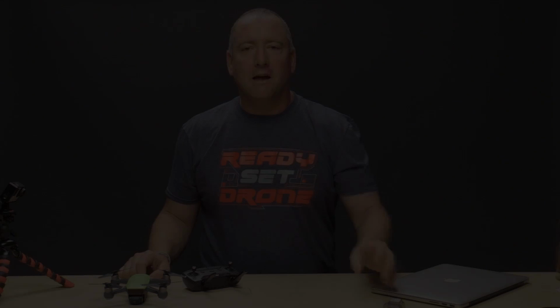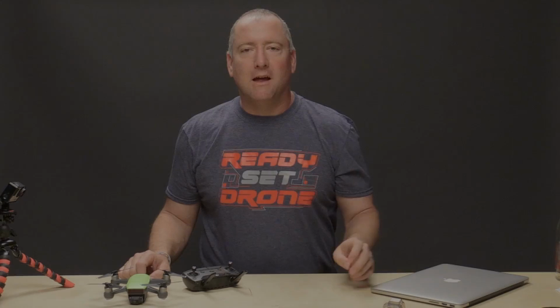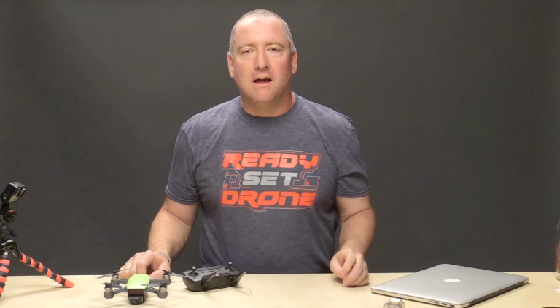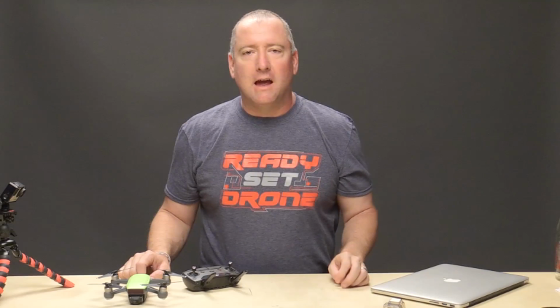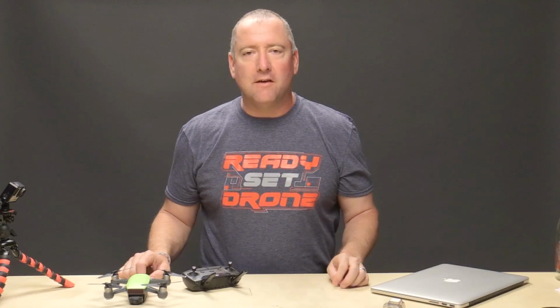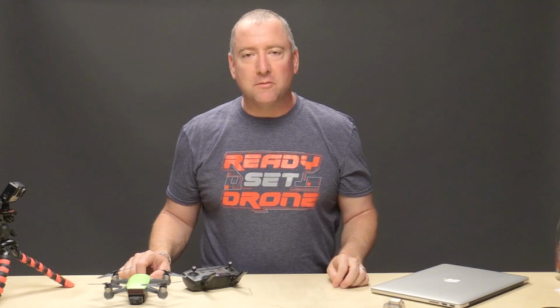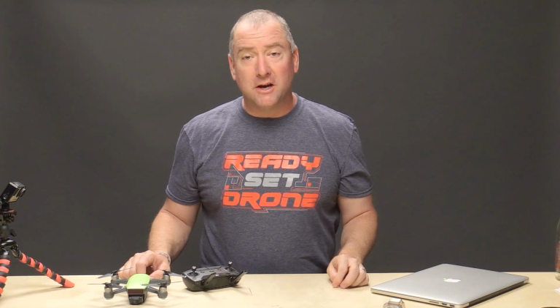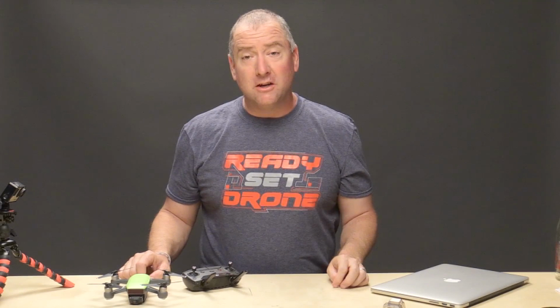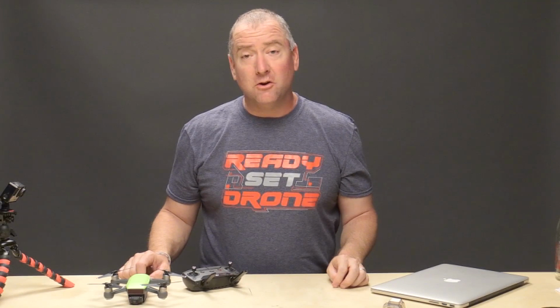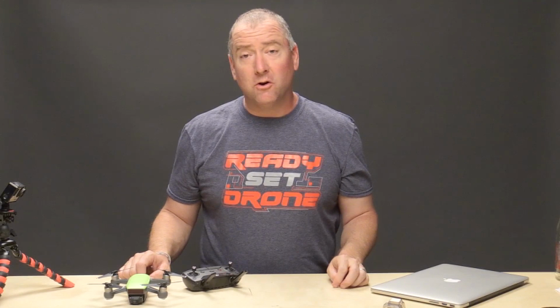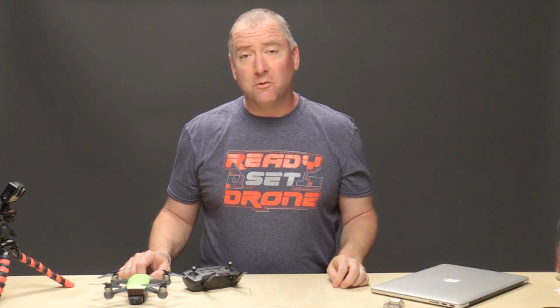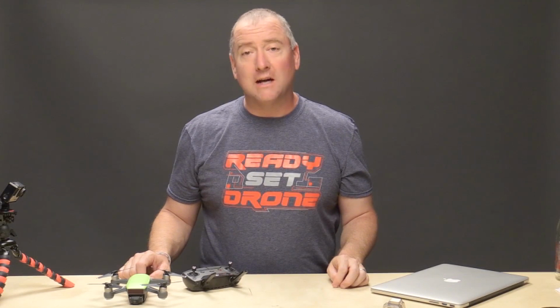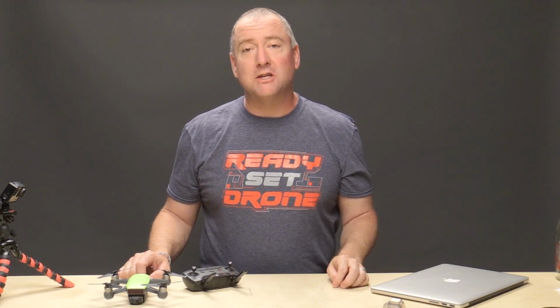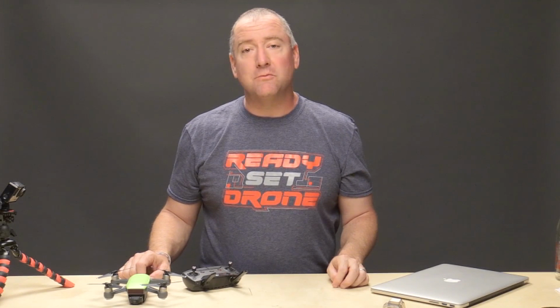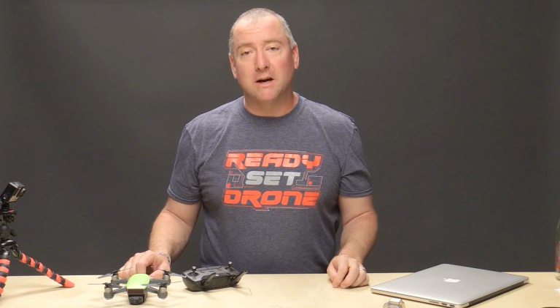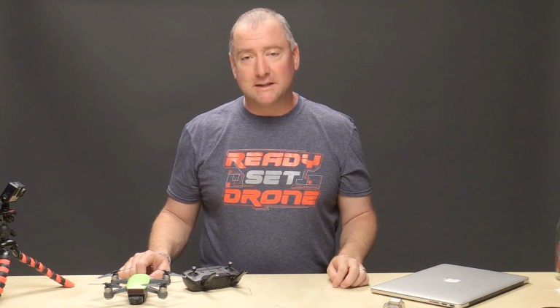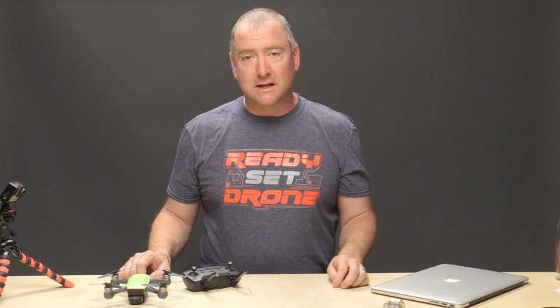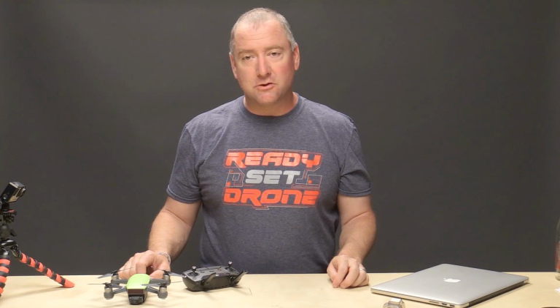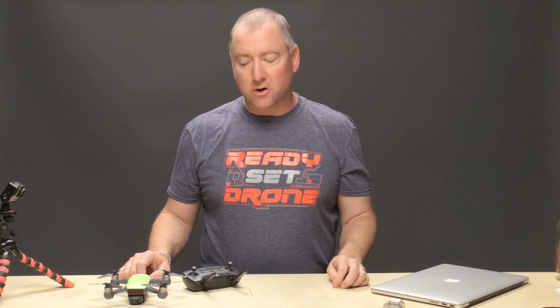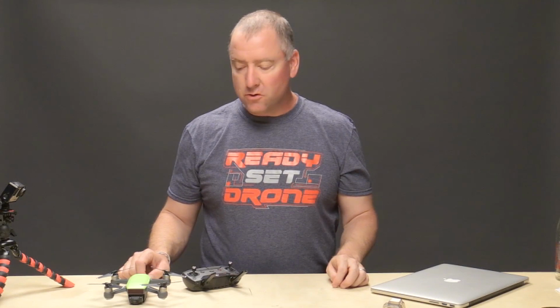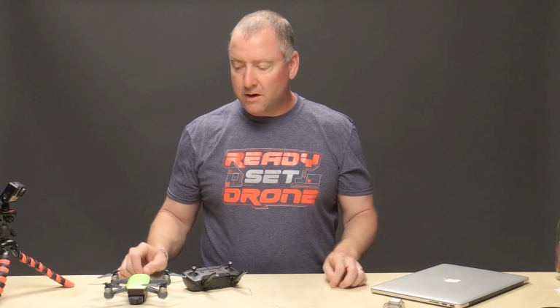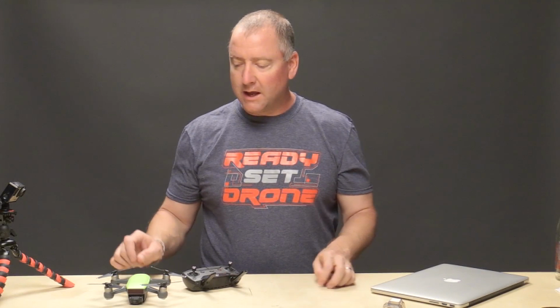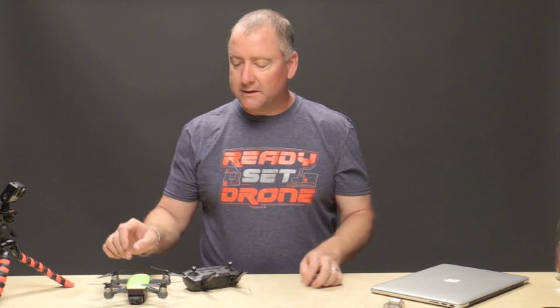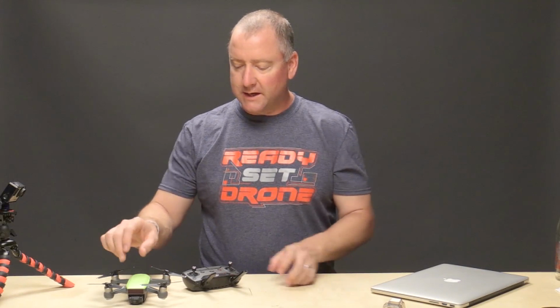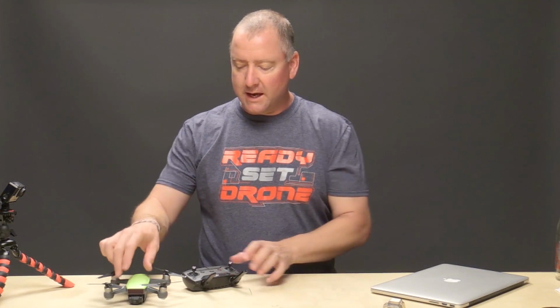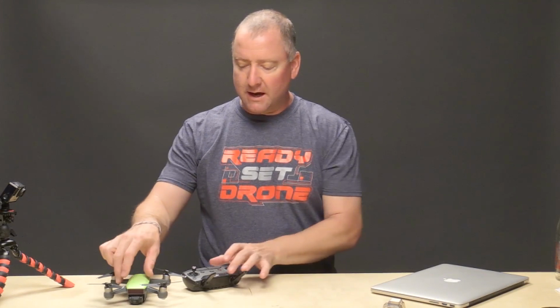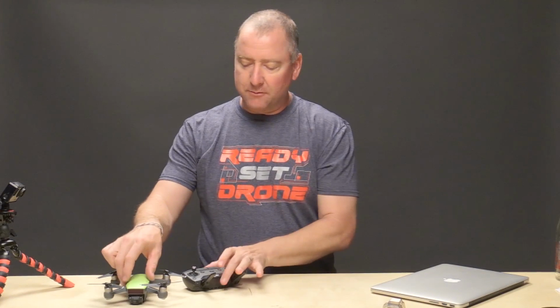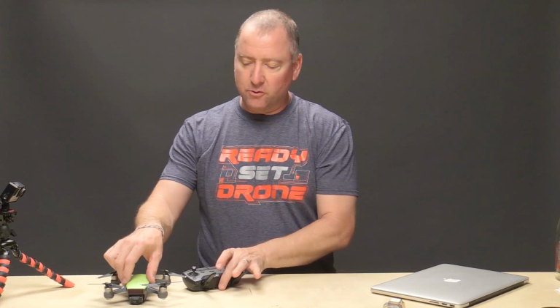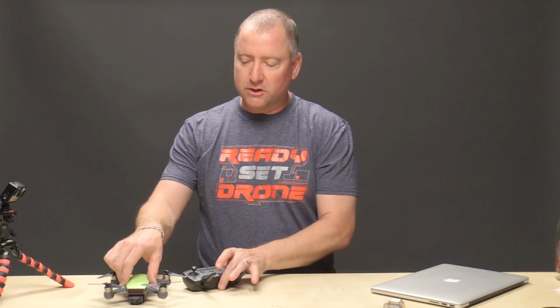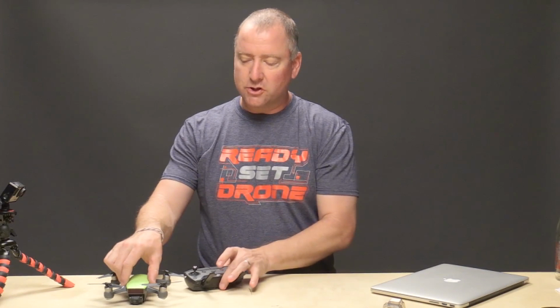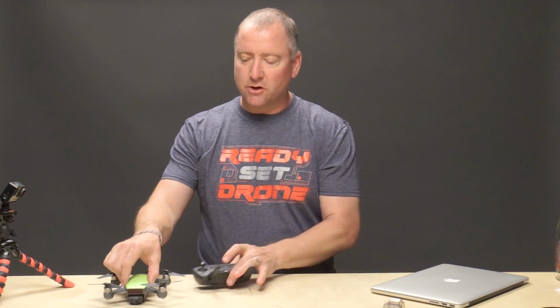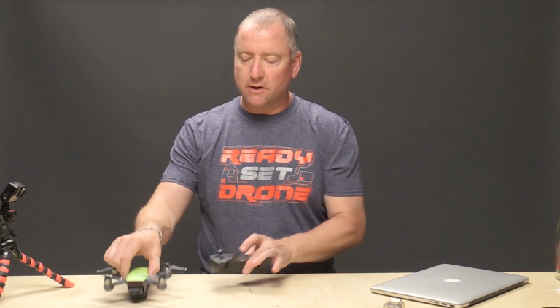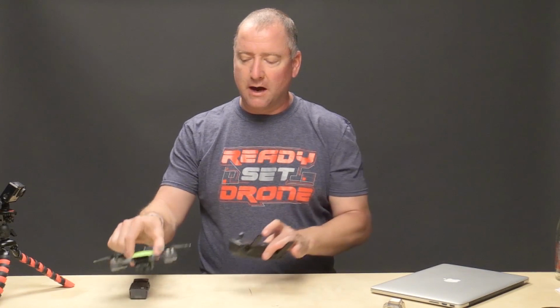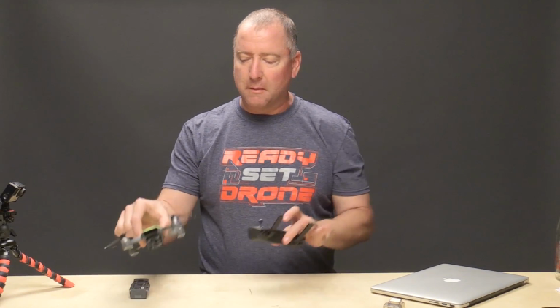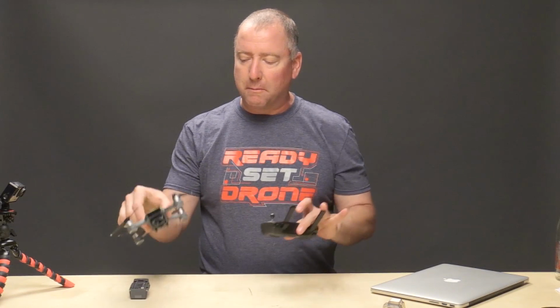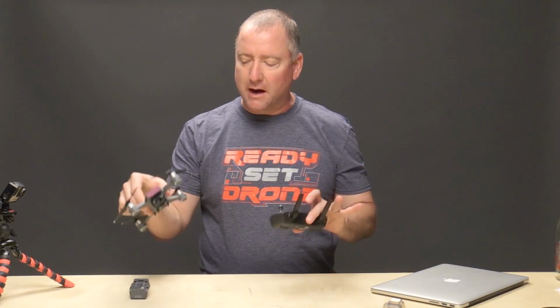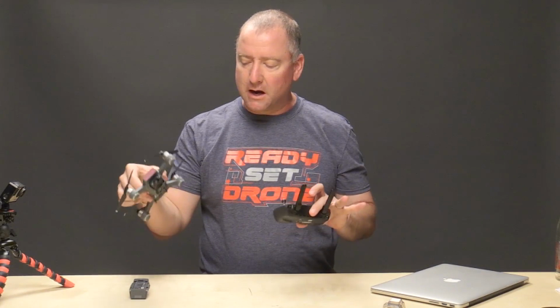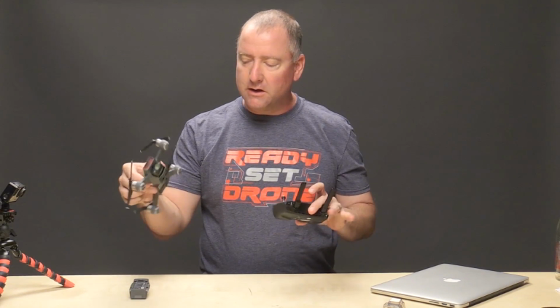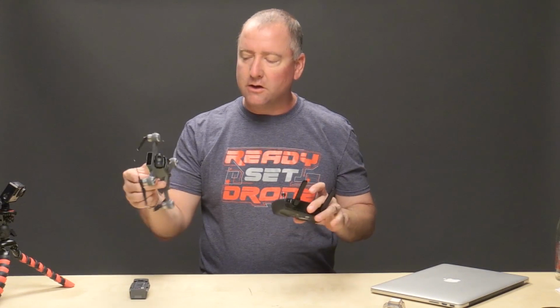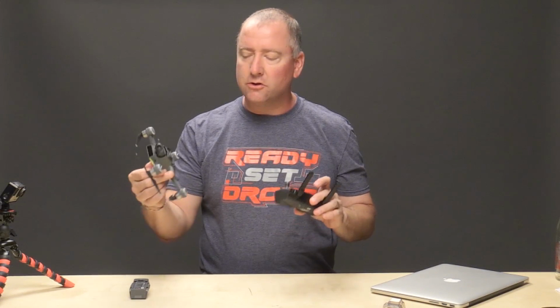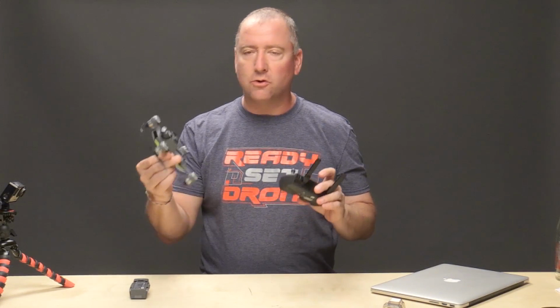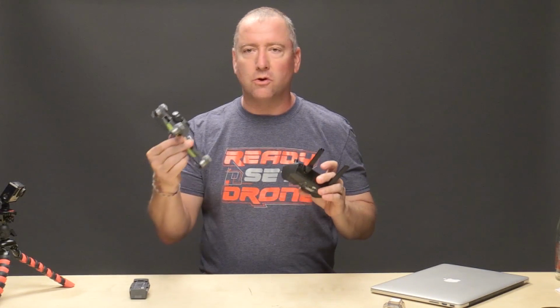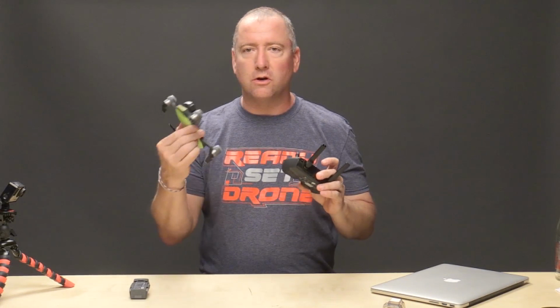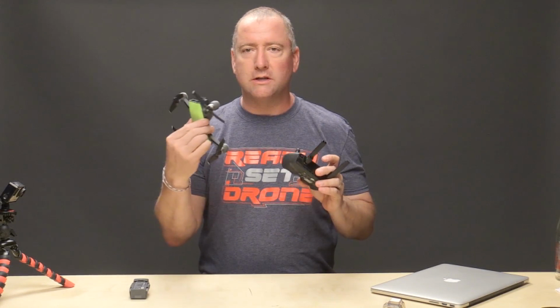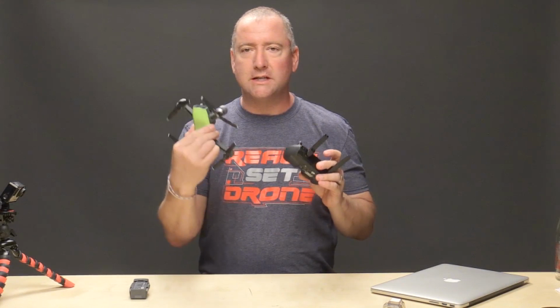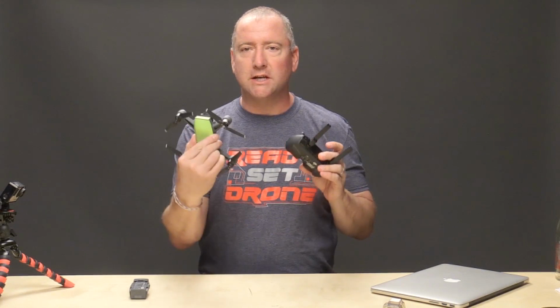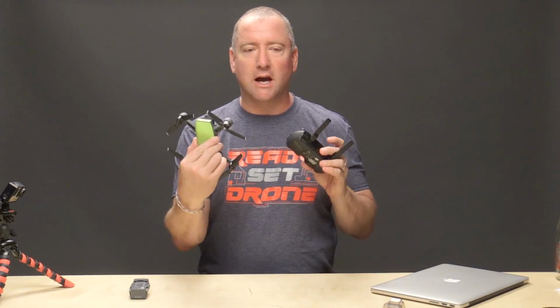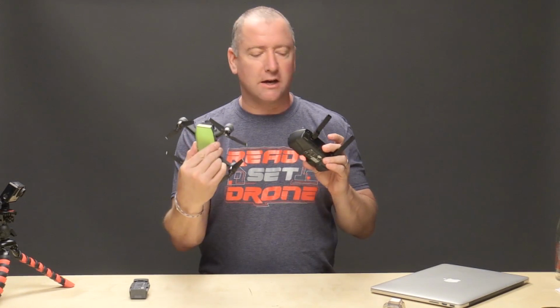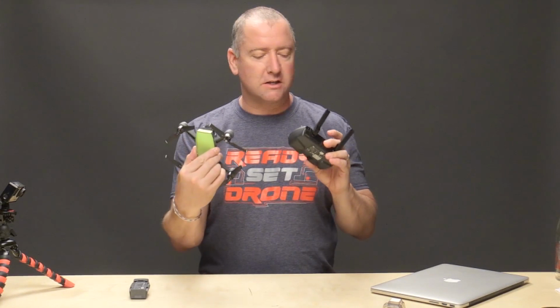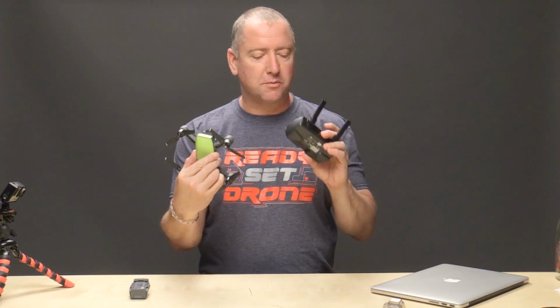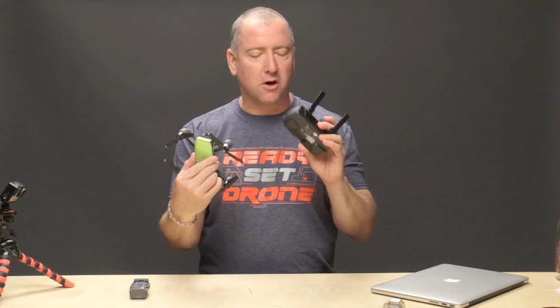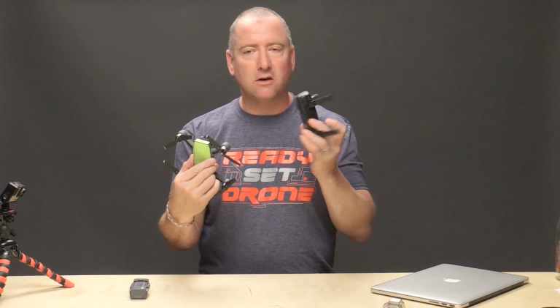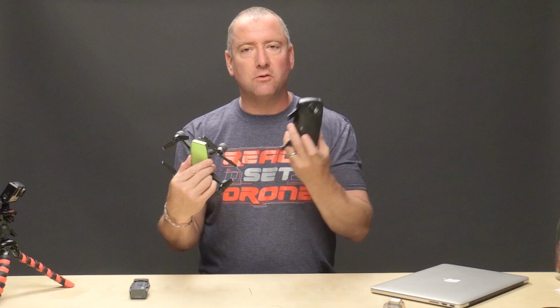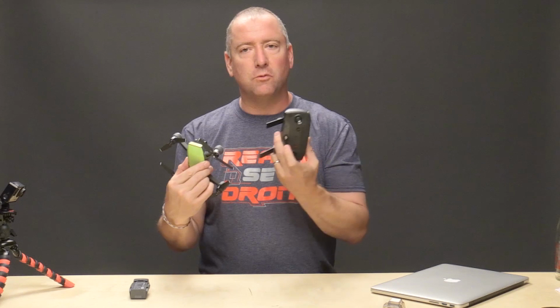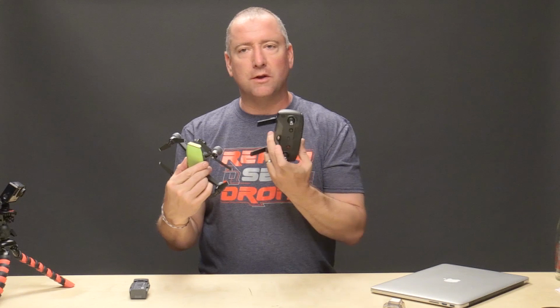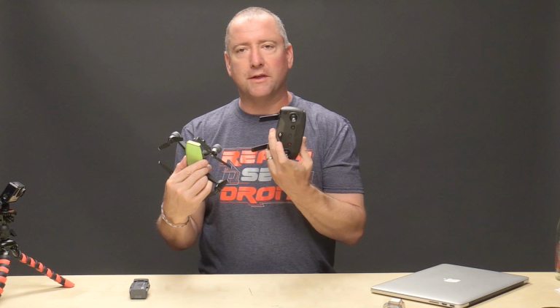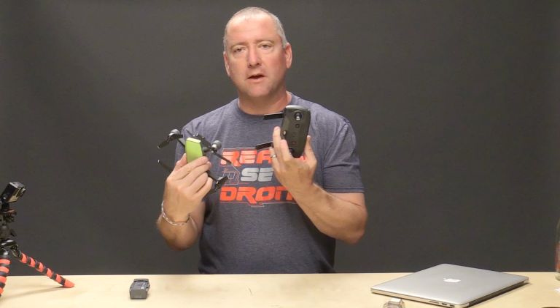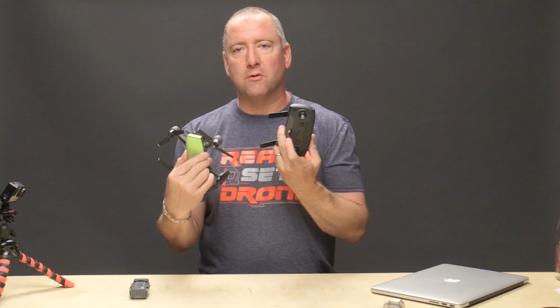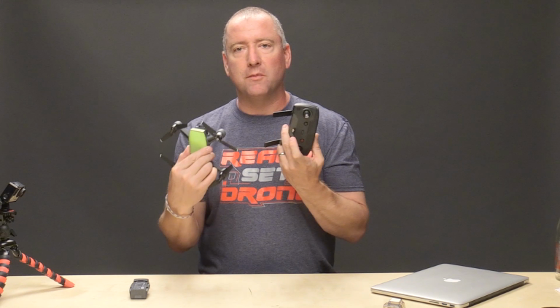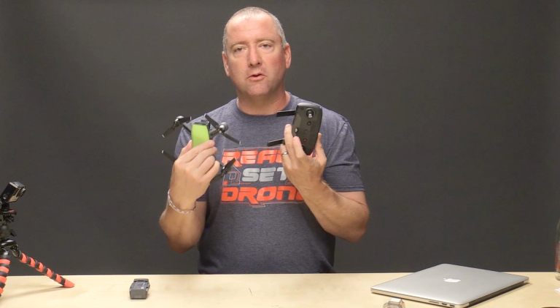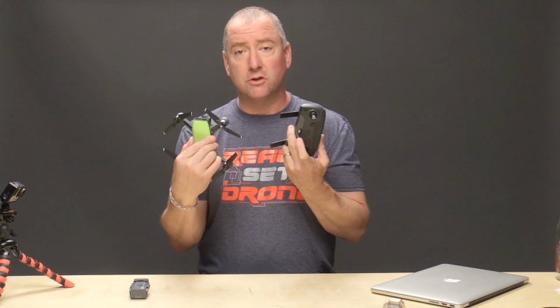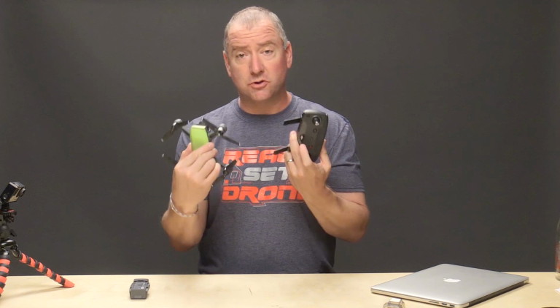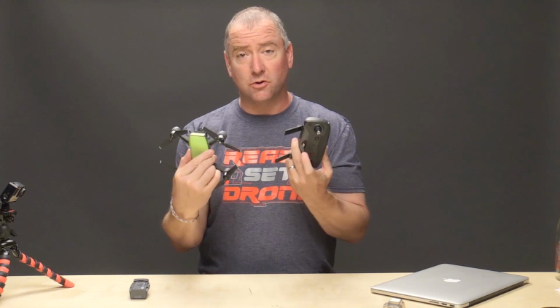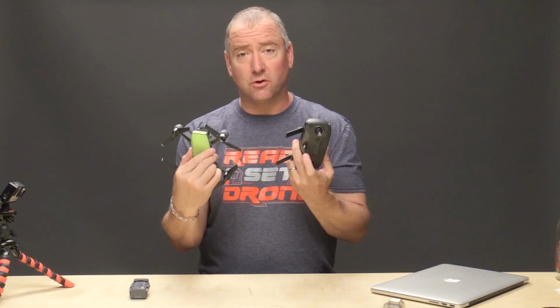Hey everybody, you're watching Ready Set Drone, and today I'm going to show you how to bind your DJI Spark with a remote control.